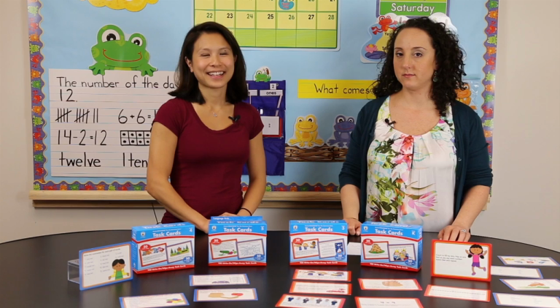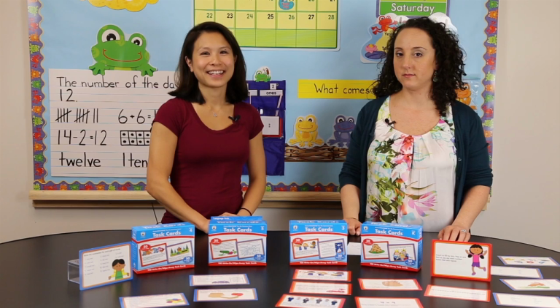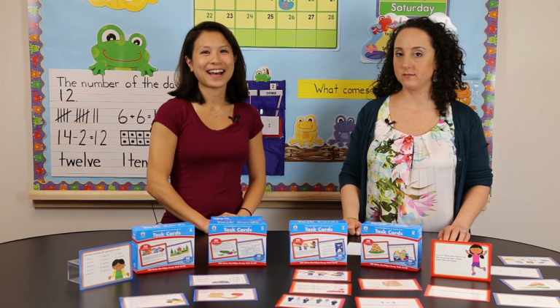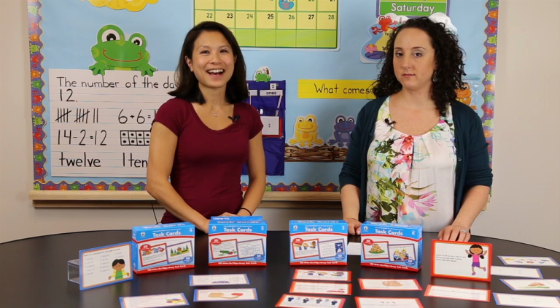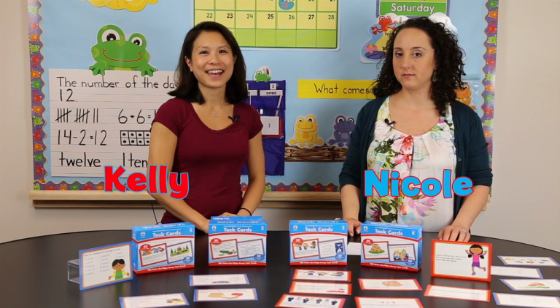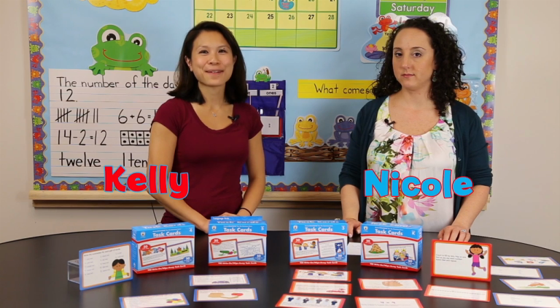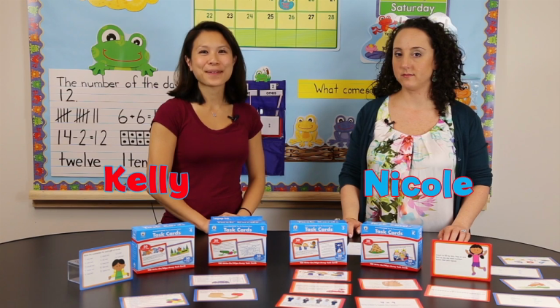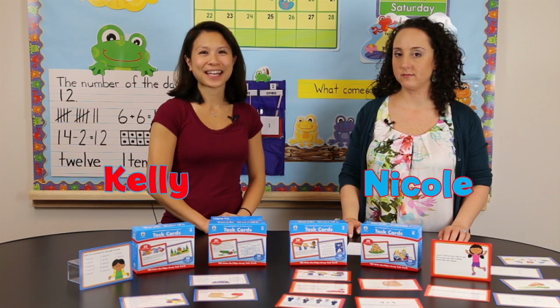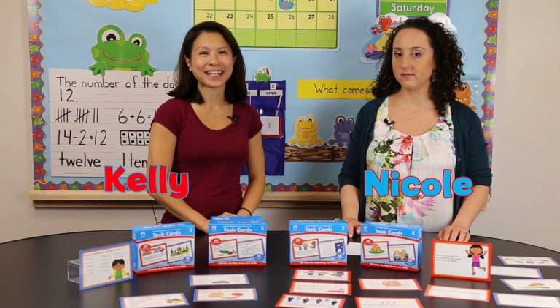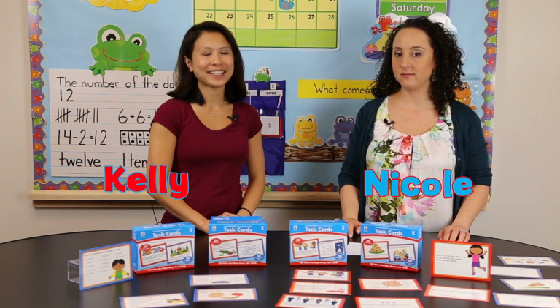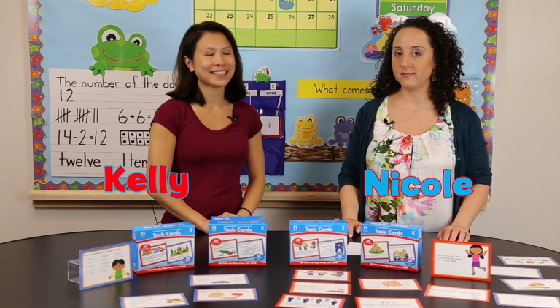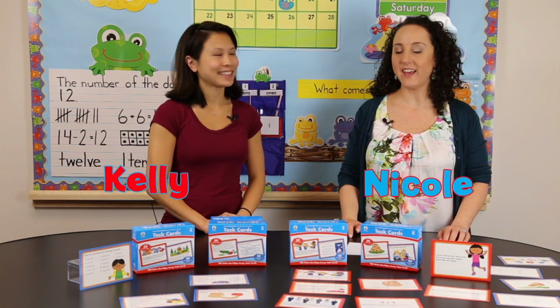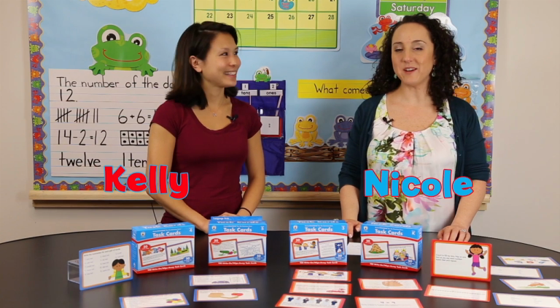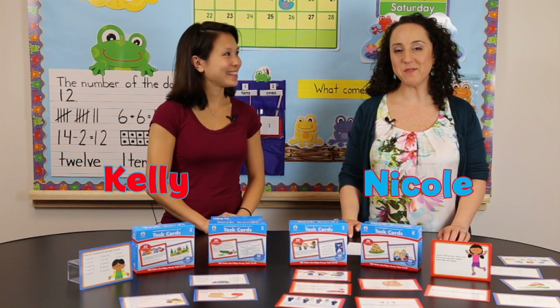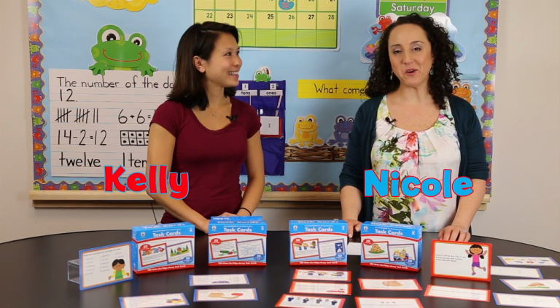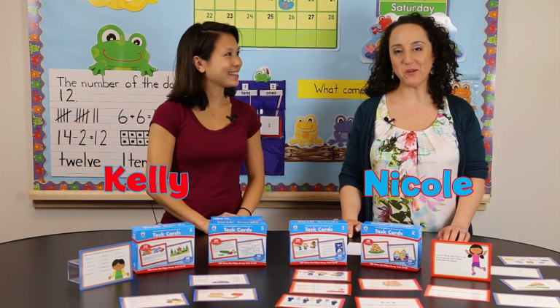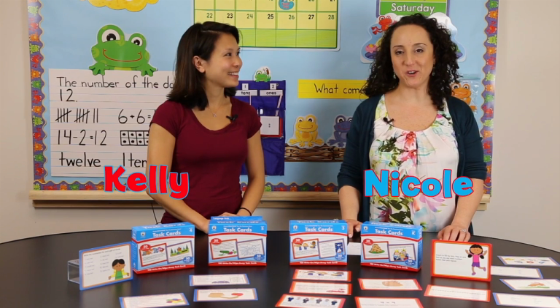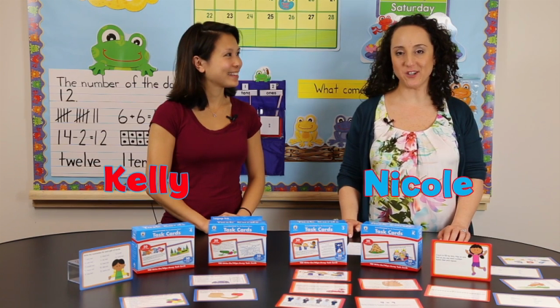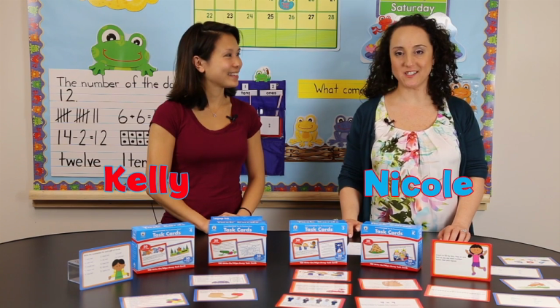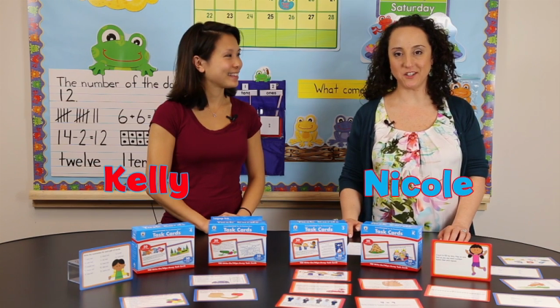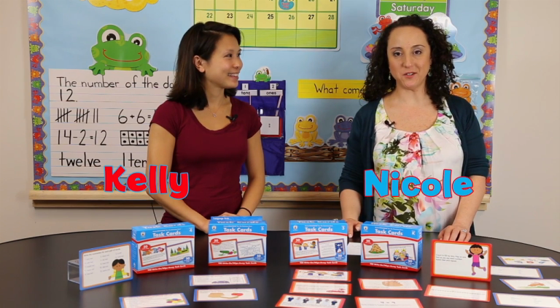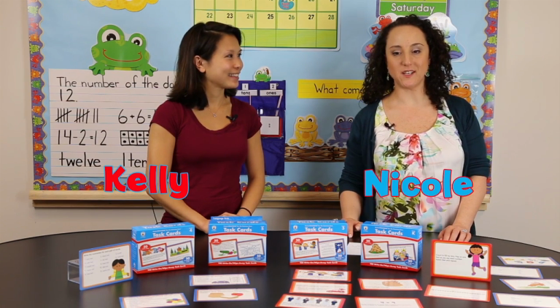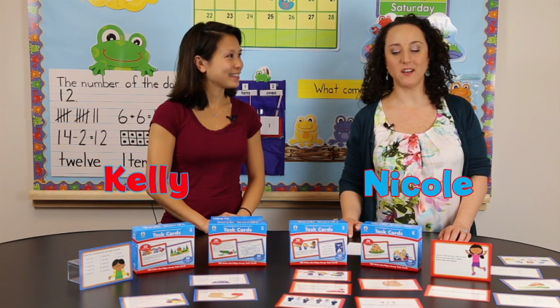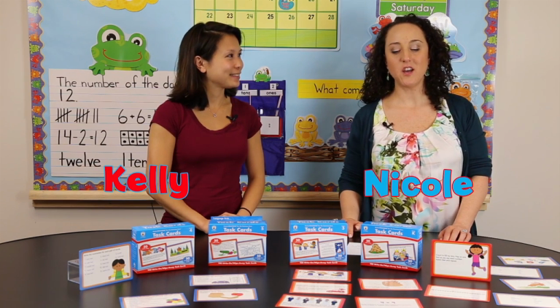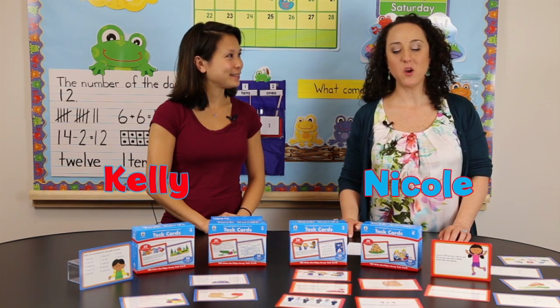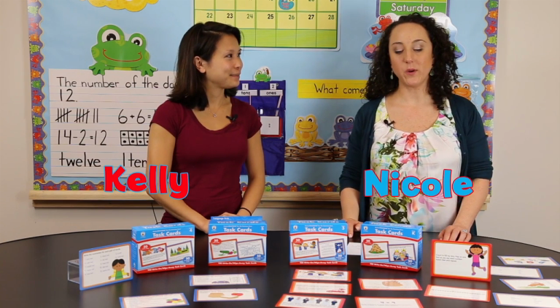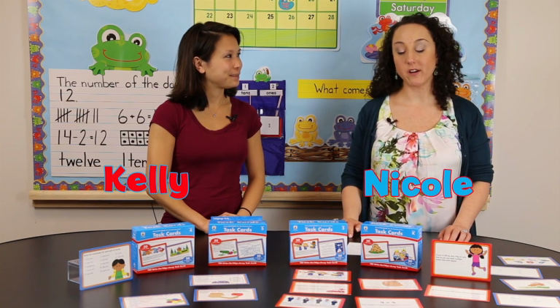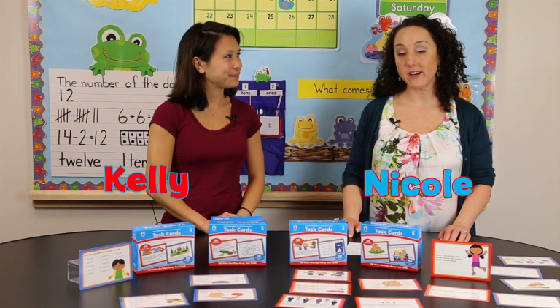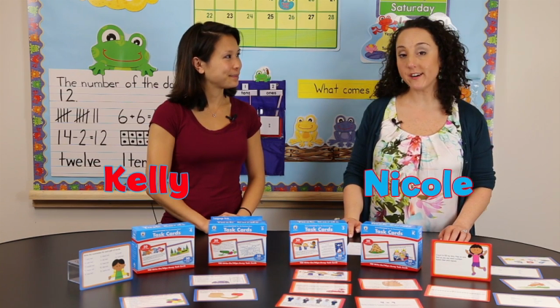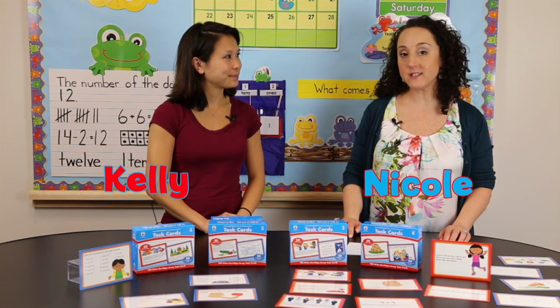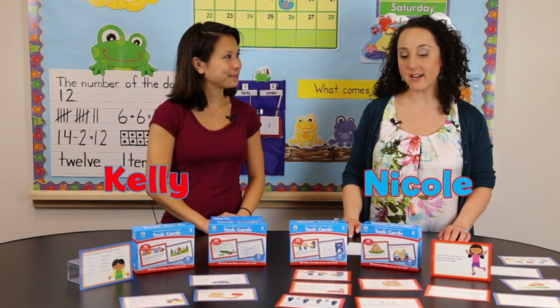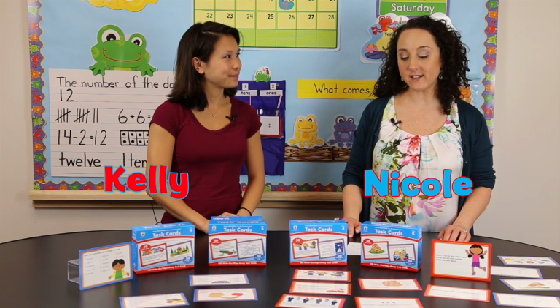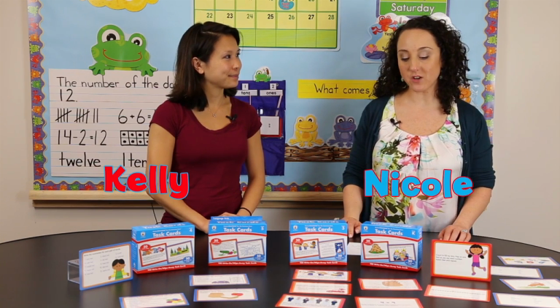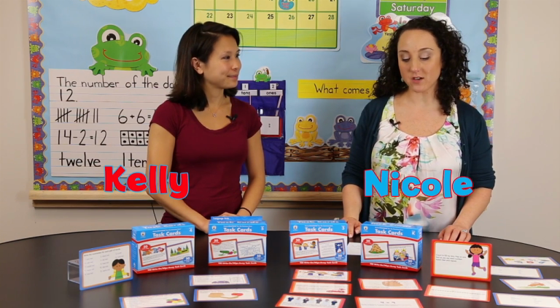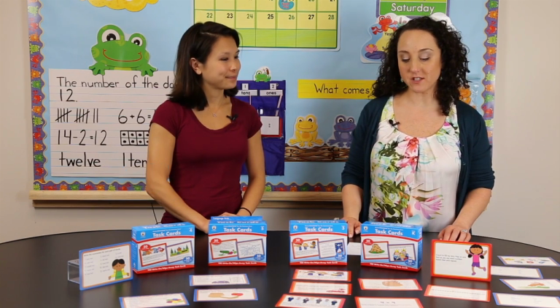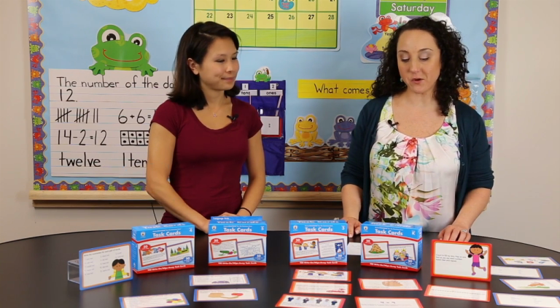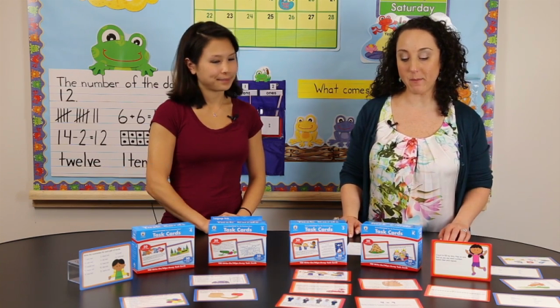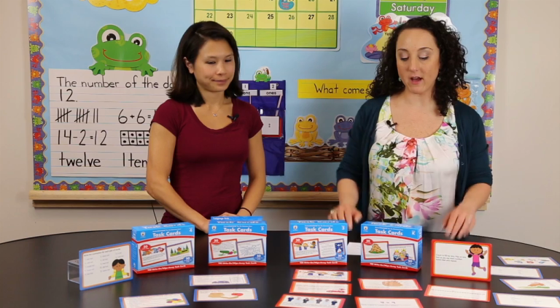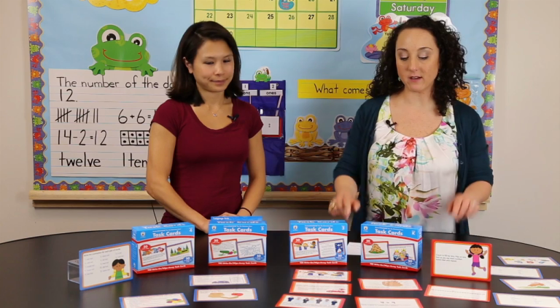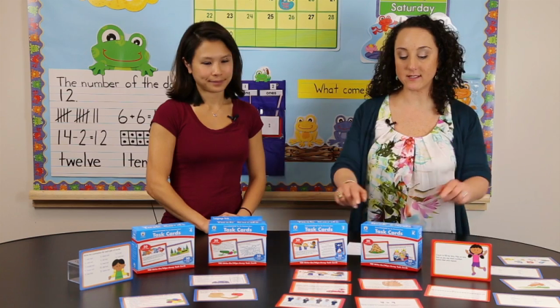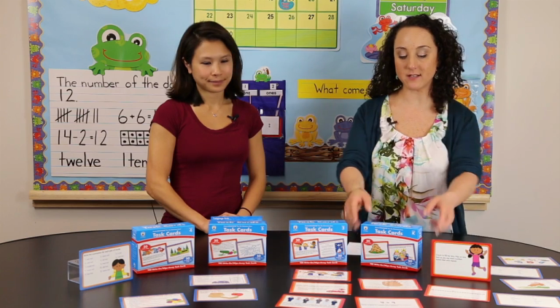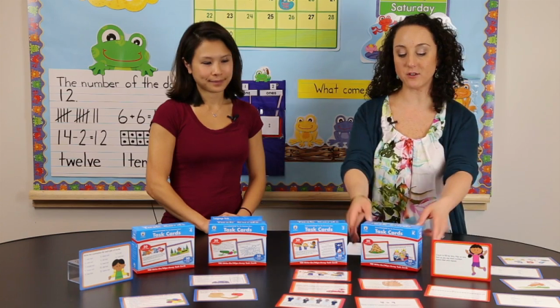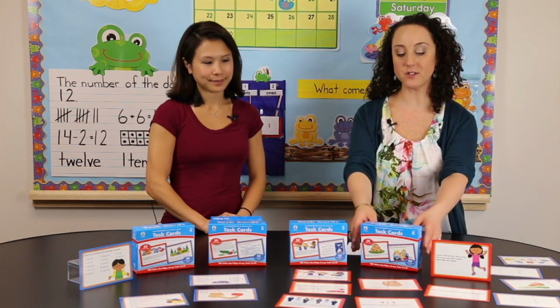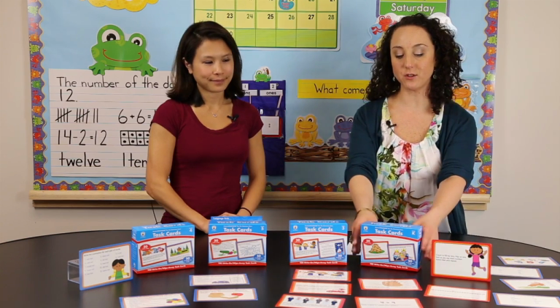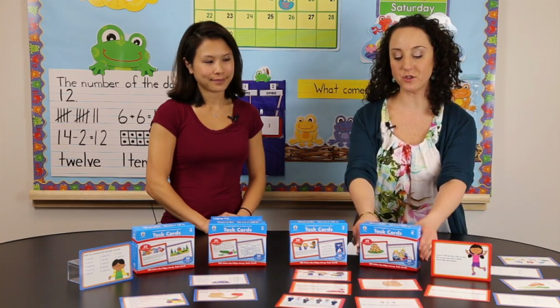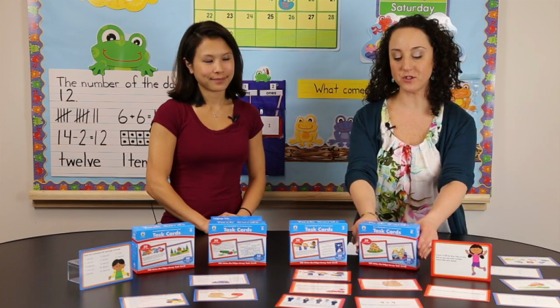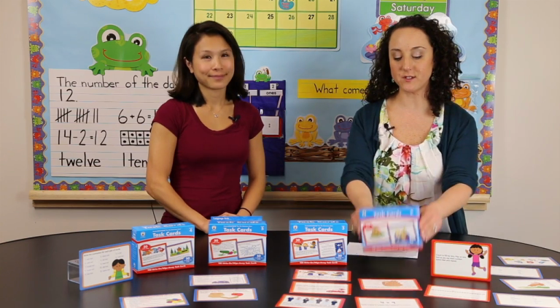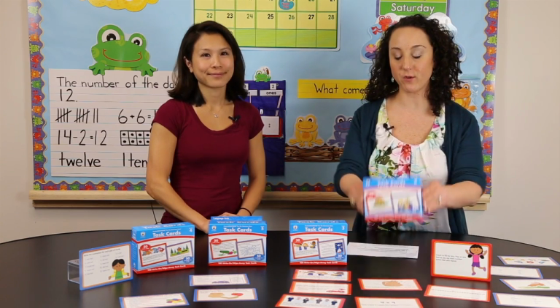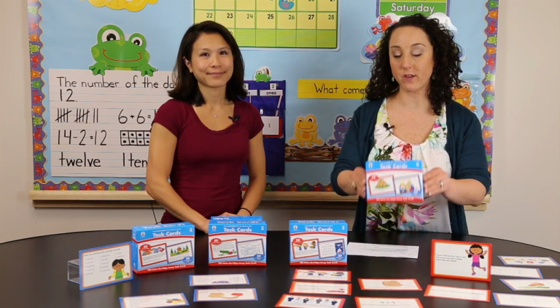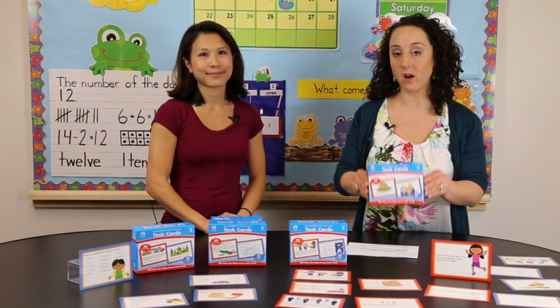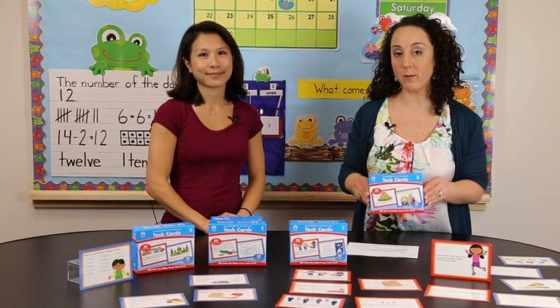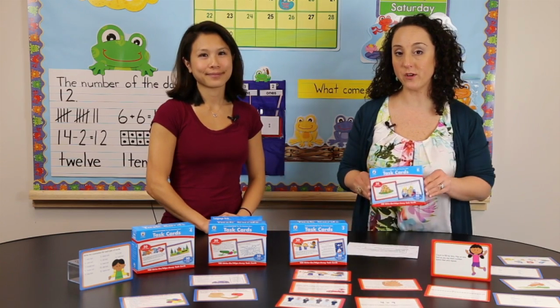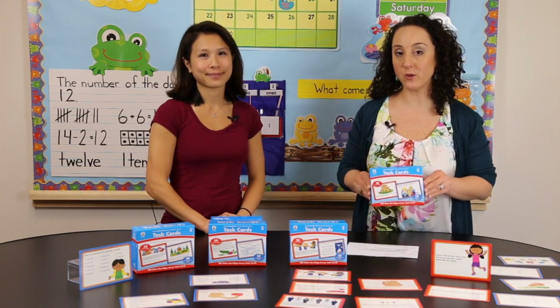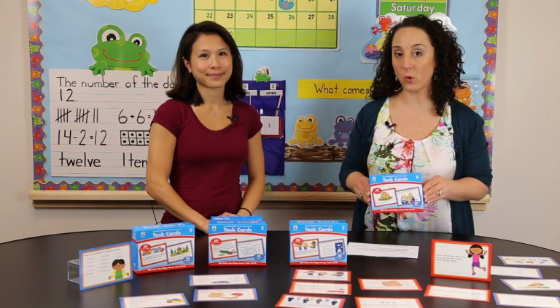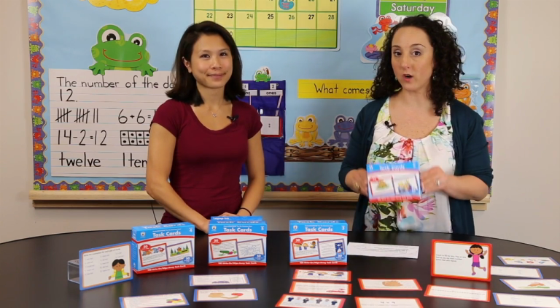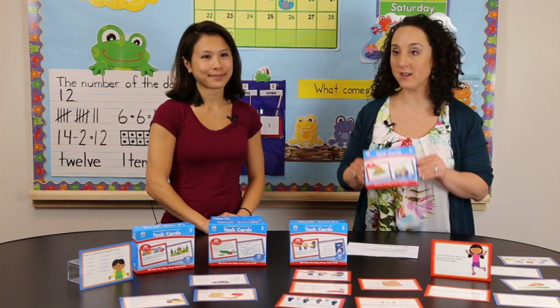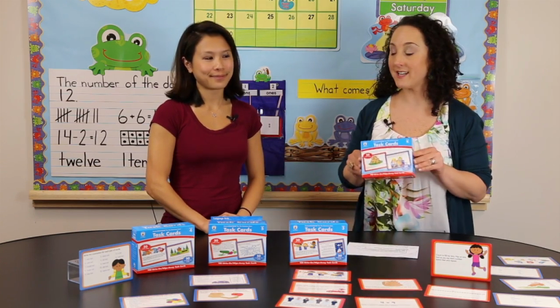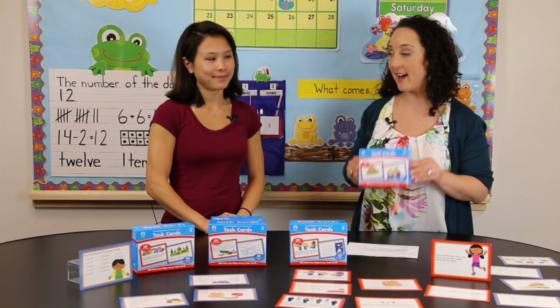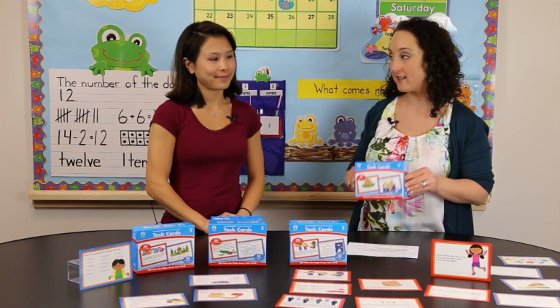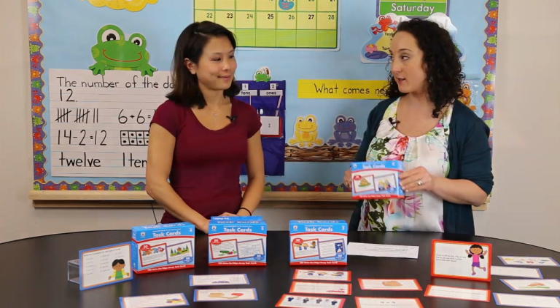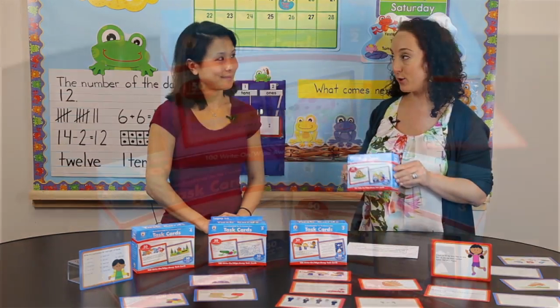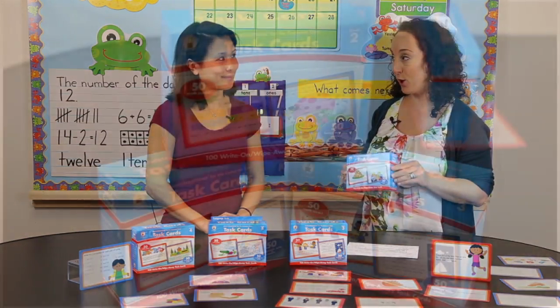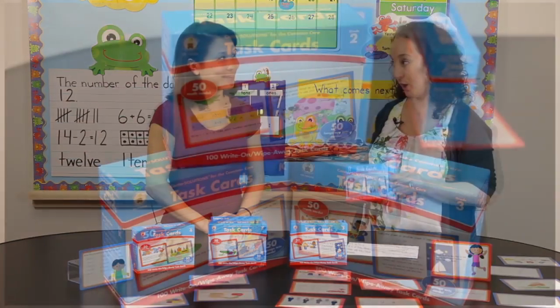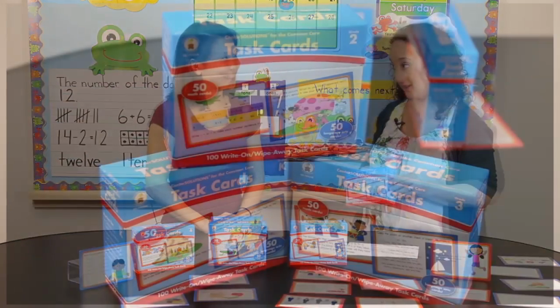Hi, I'm Kelly and I'm Nicole with Carson DeLosa. We are here today to talk to you about Center Solutions for the Common Core Task Cards.